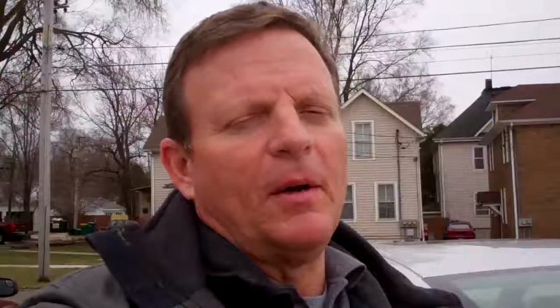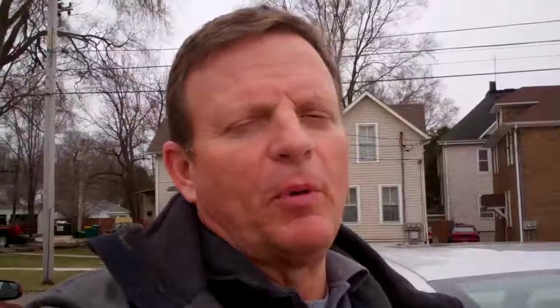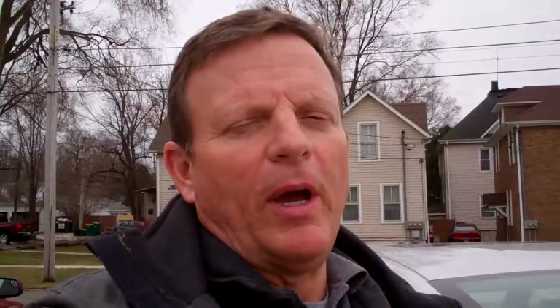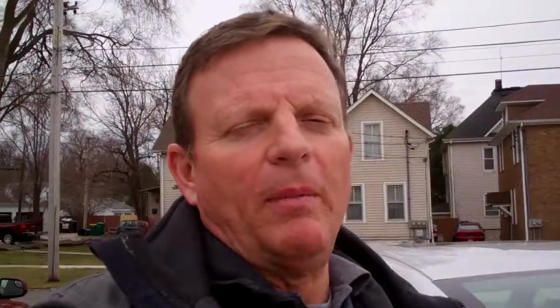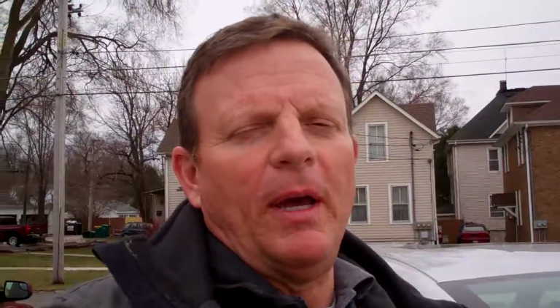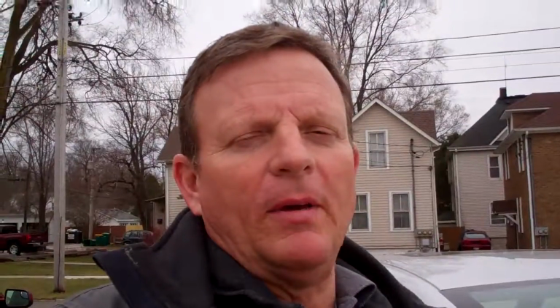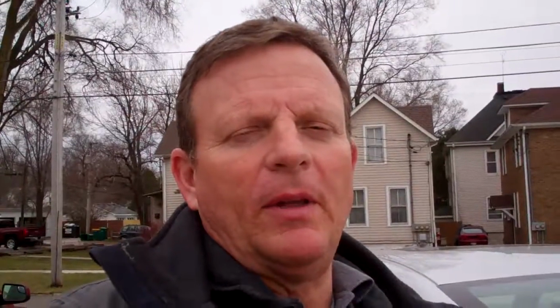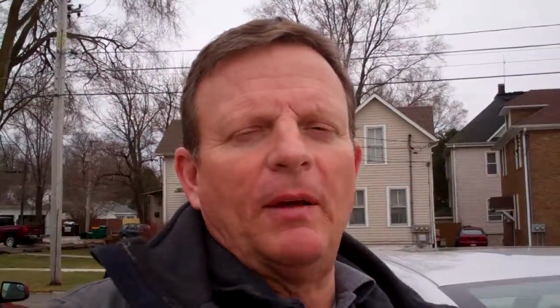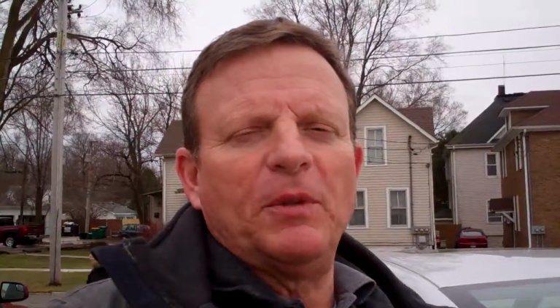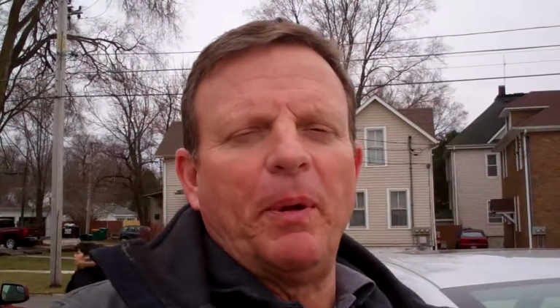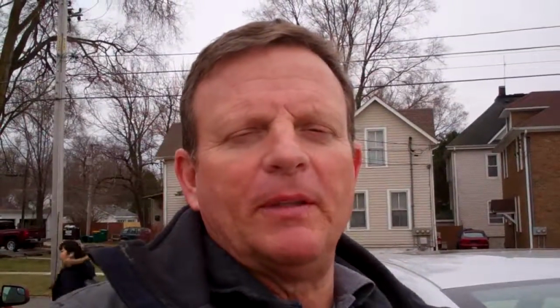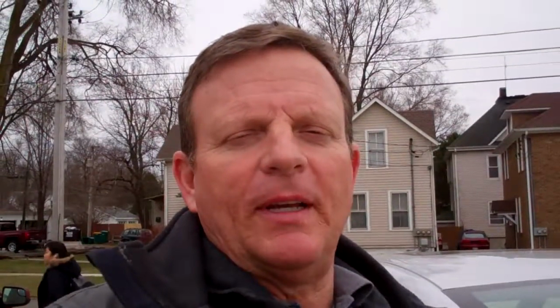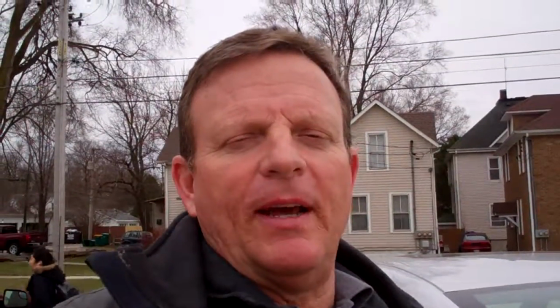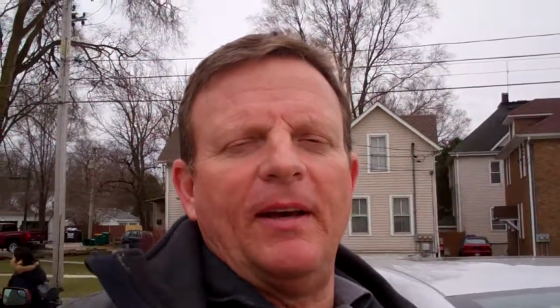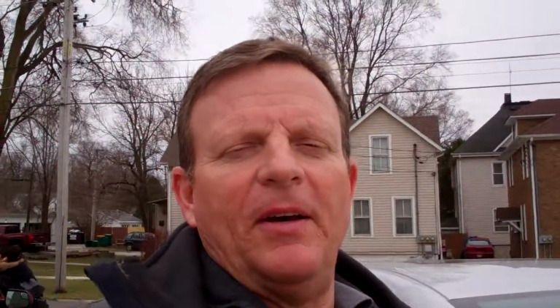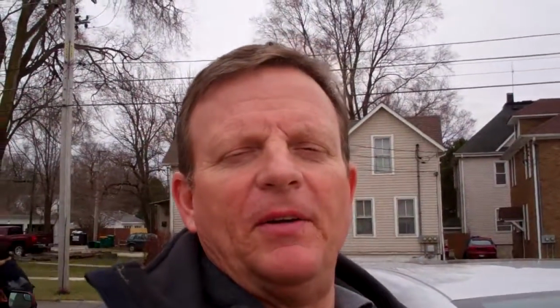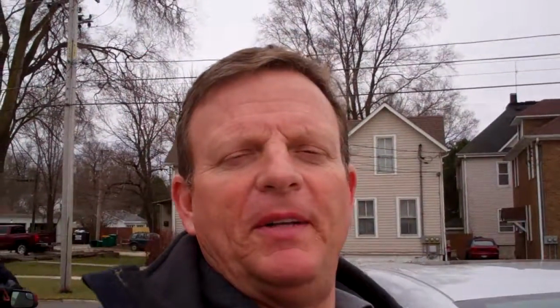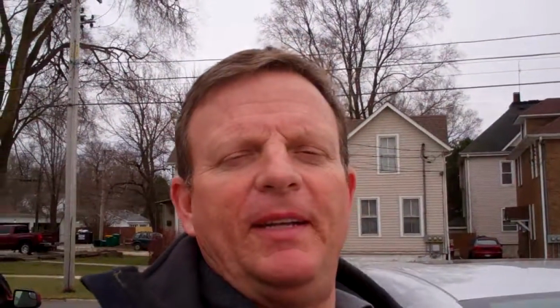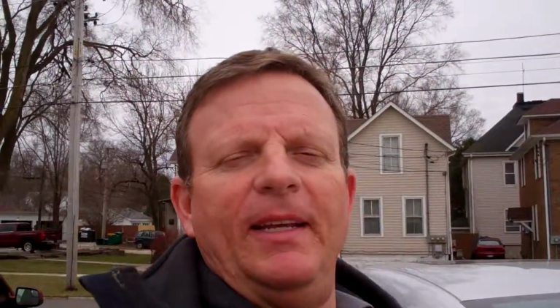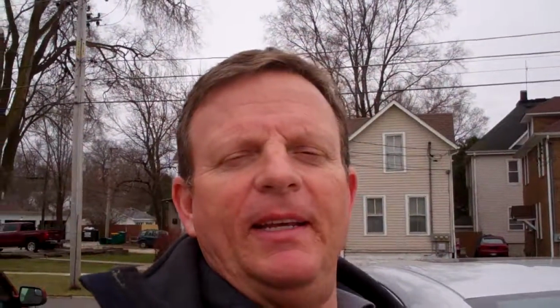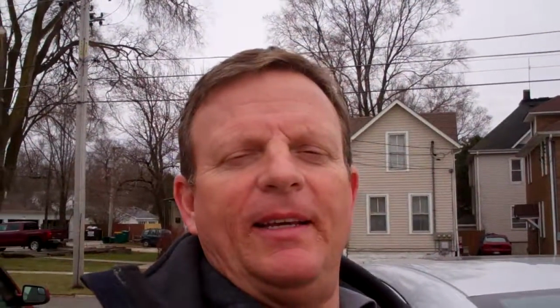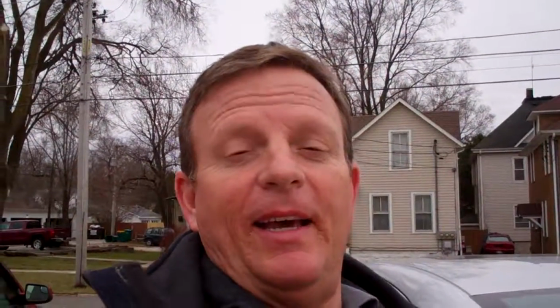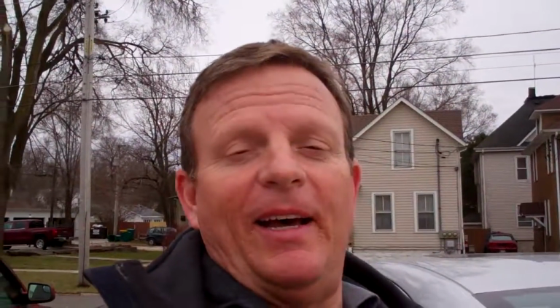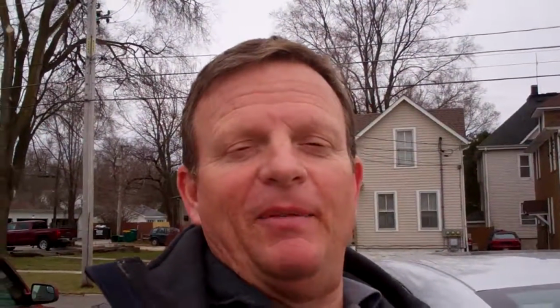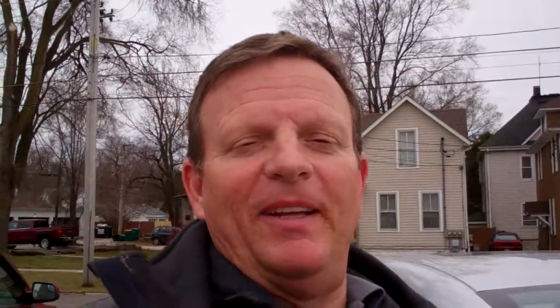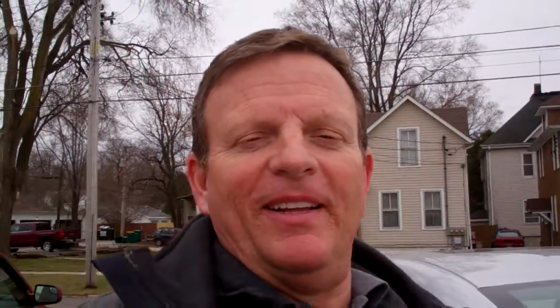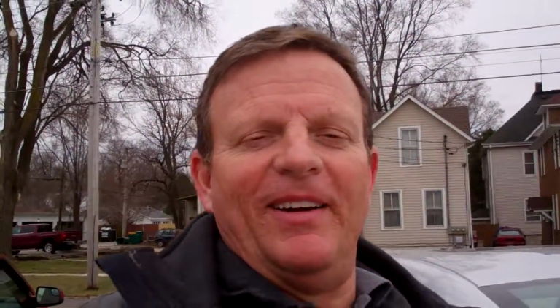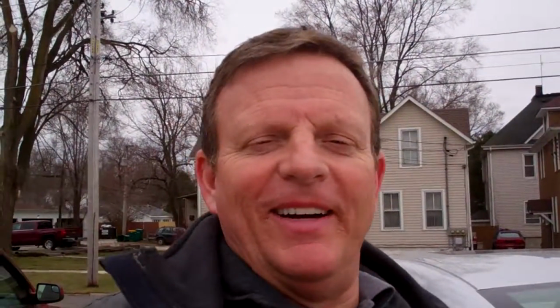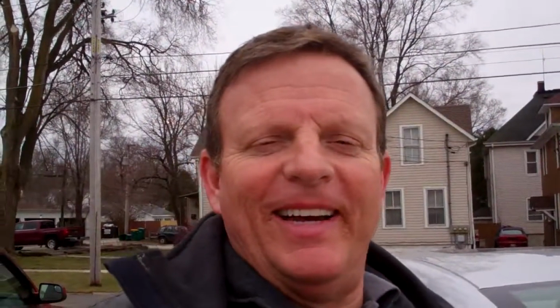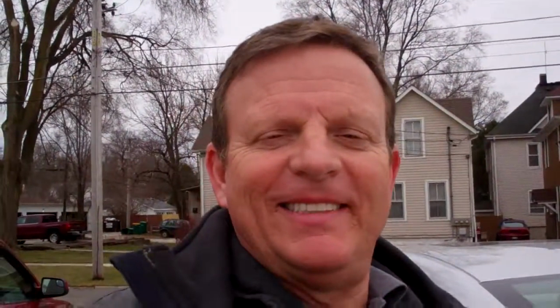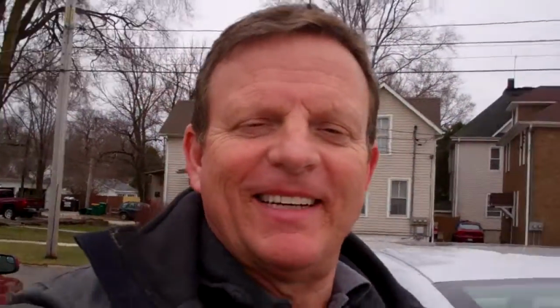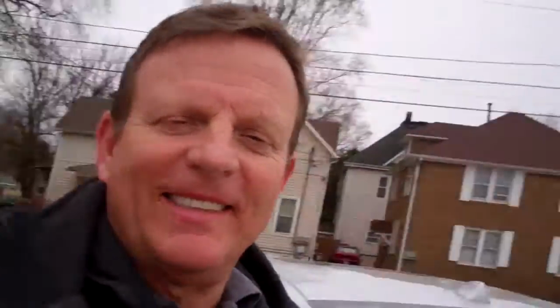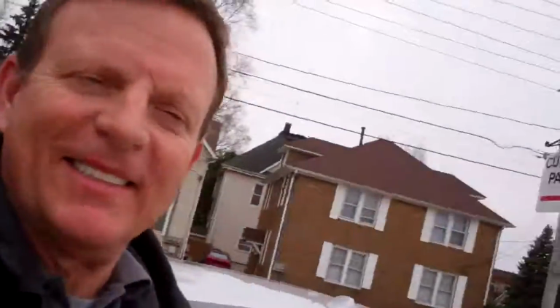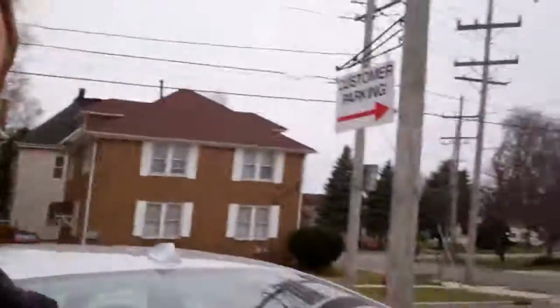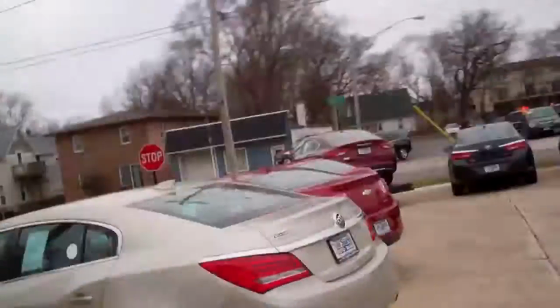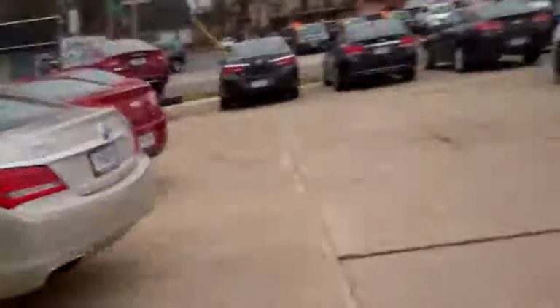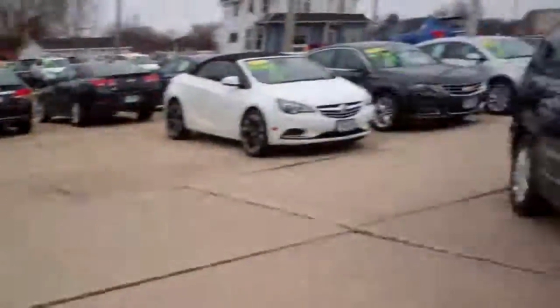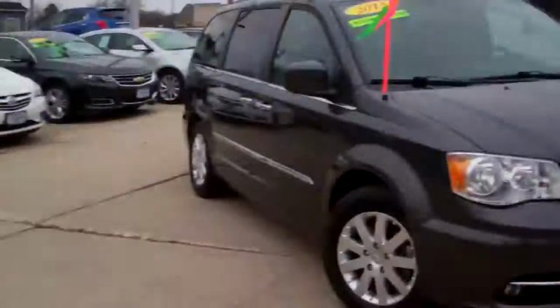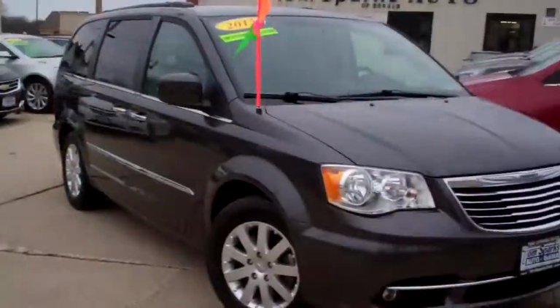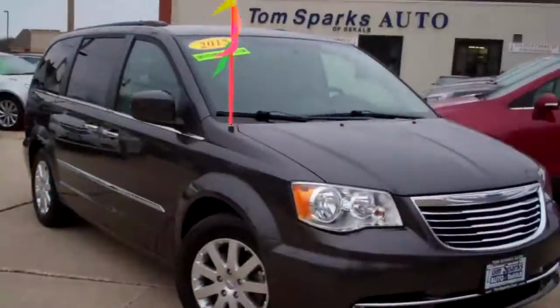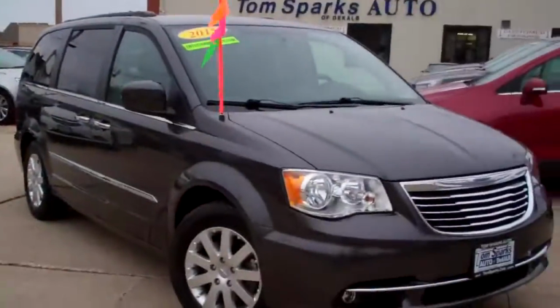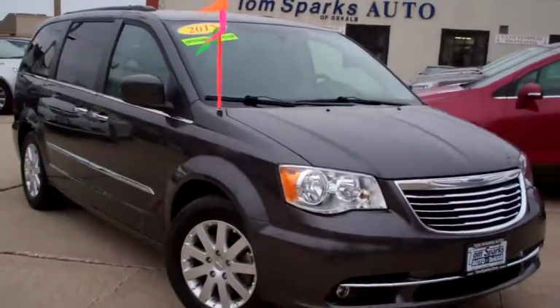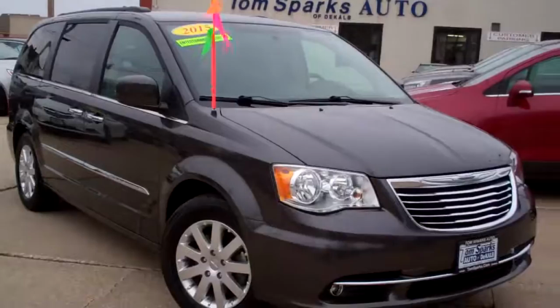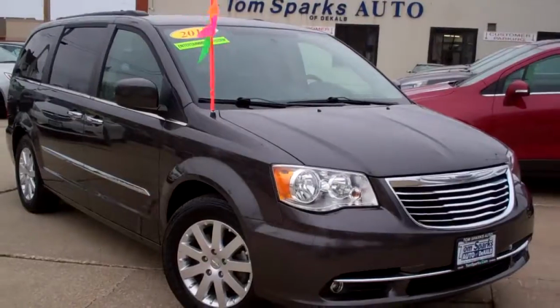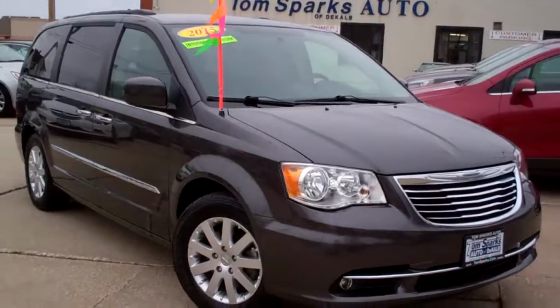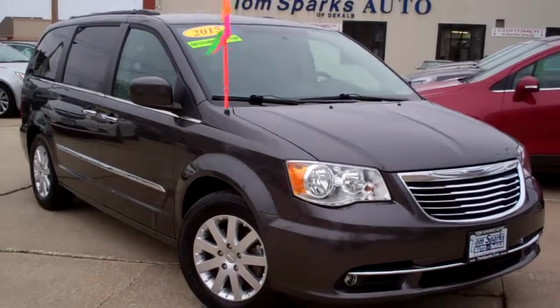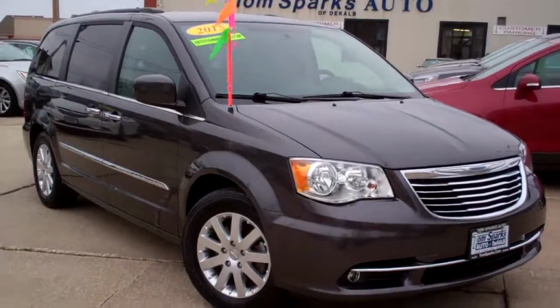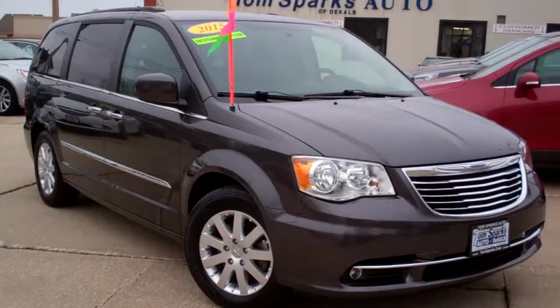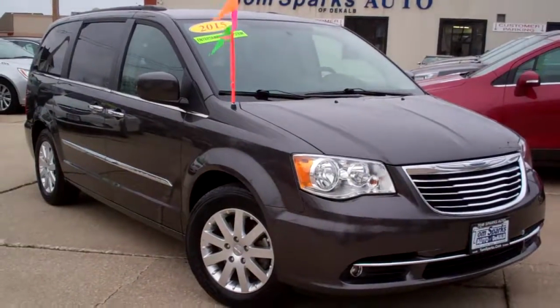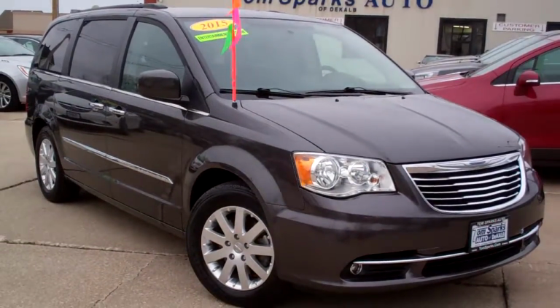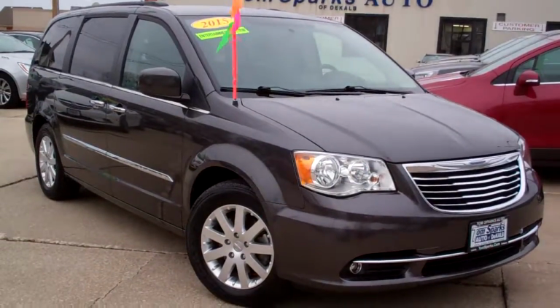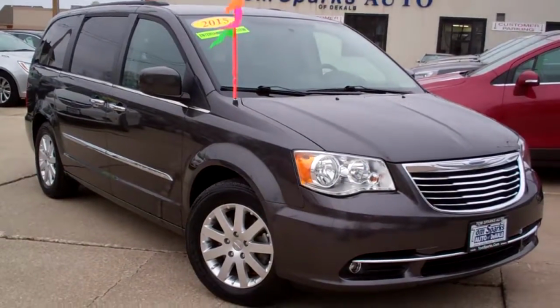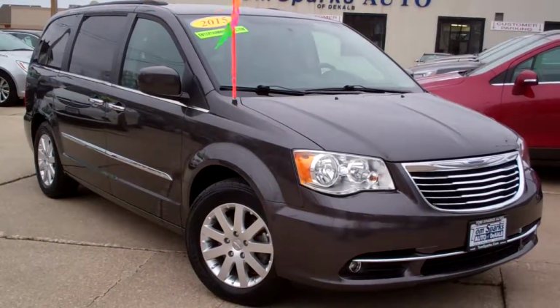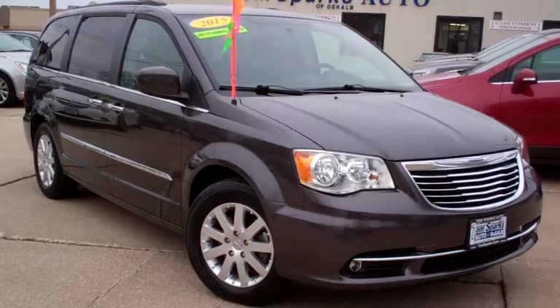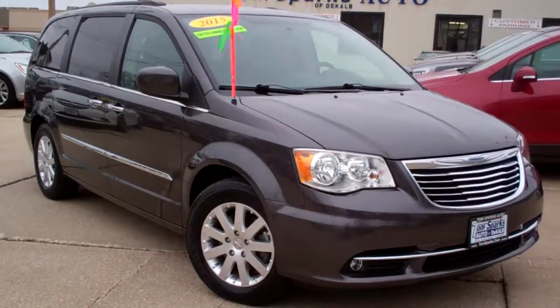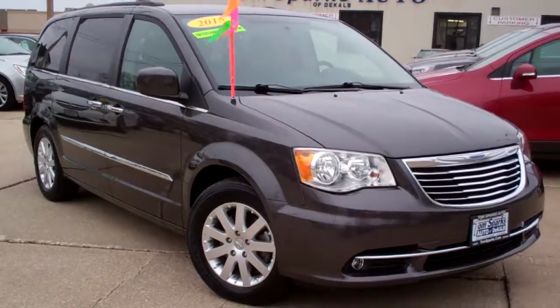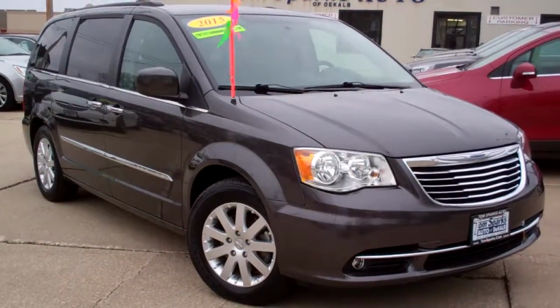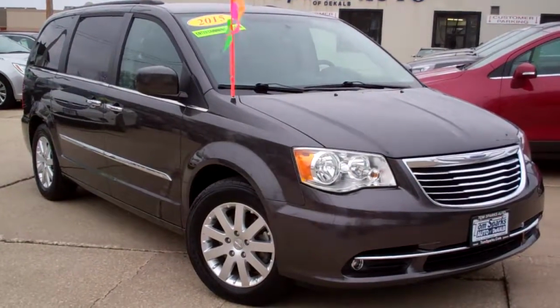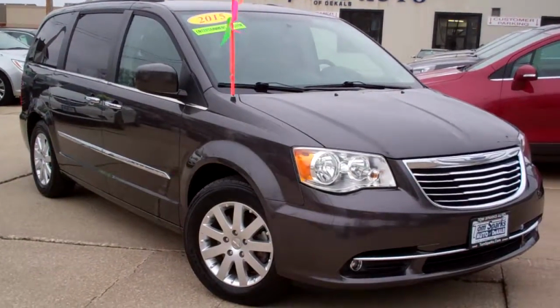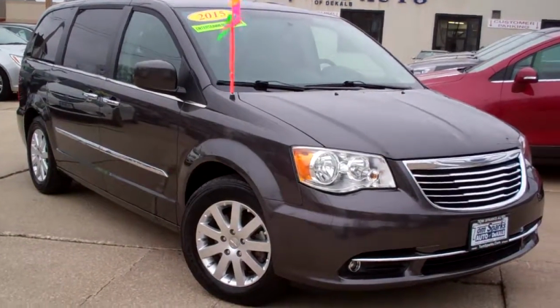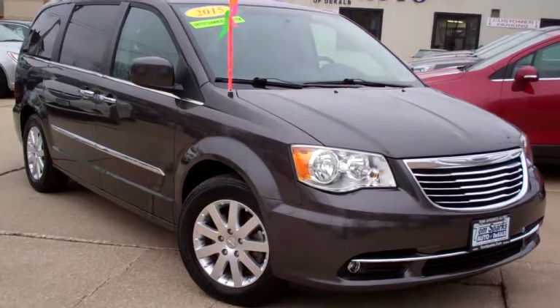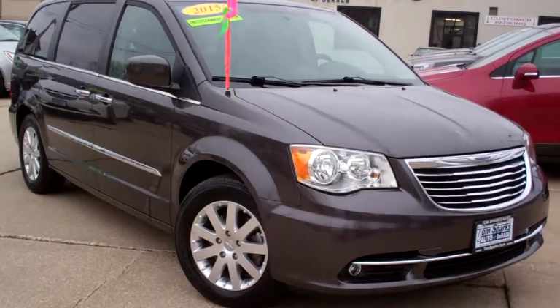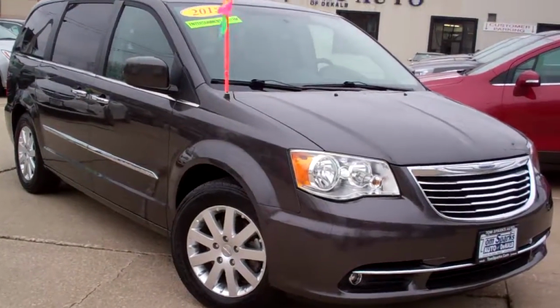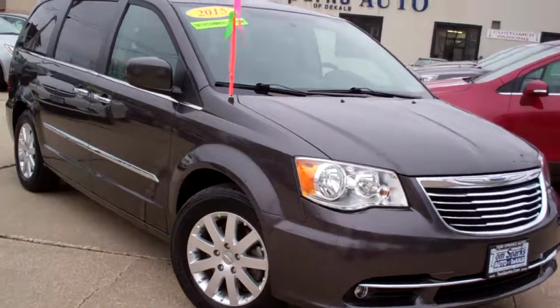Brad Mayo, Tom Sparks Auto, DeKalb, Illinois. Check this one out — 2015 Chrysler Town & Country.